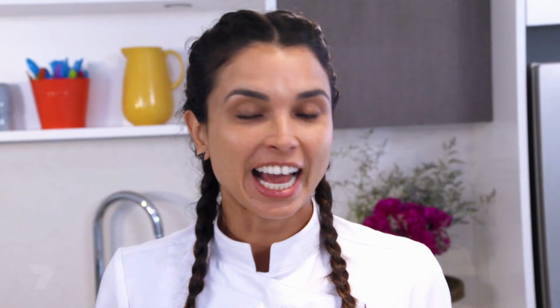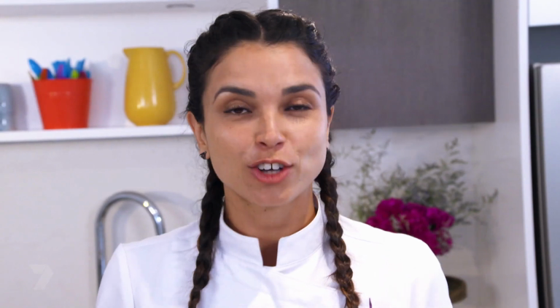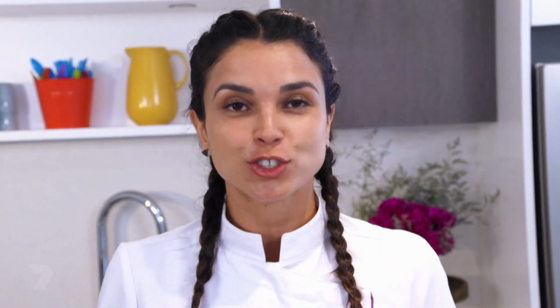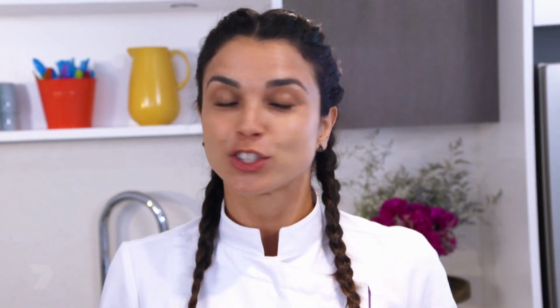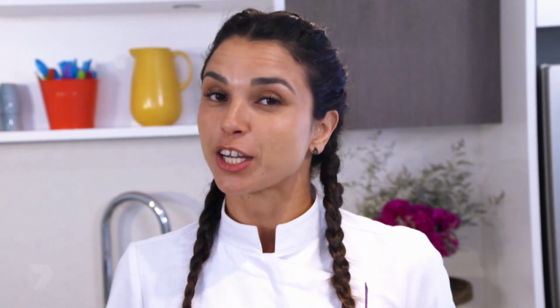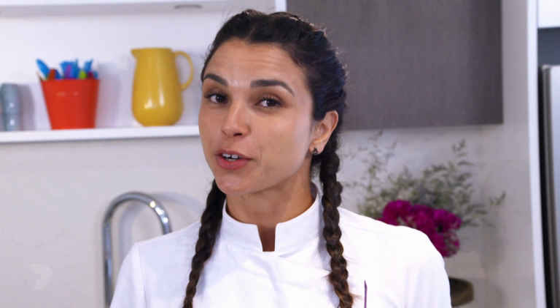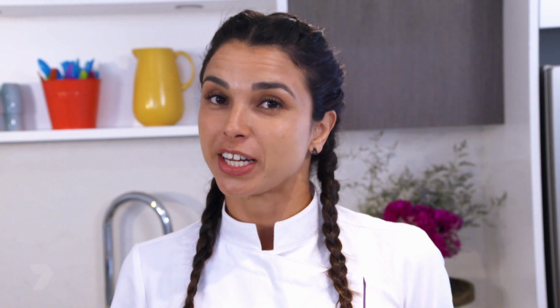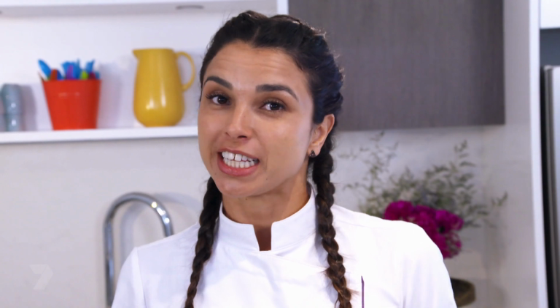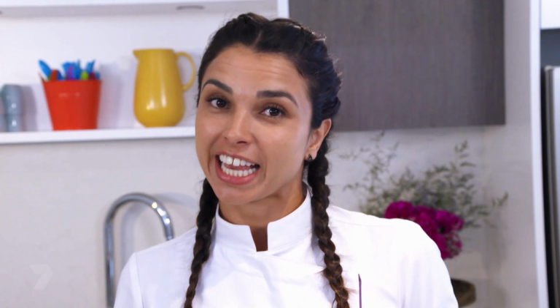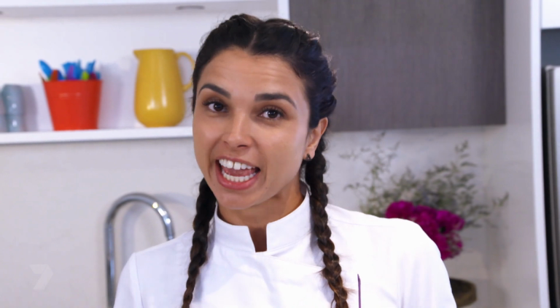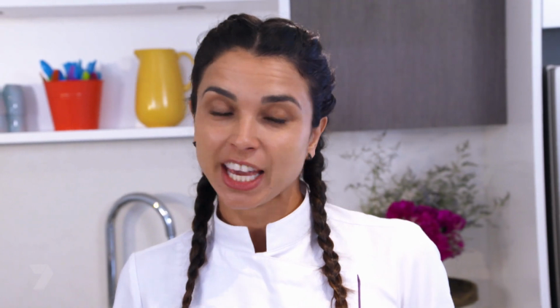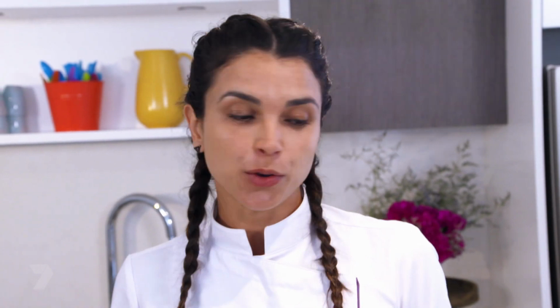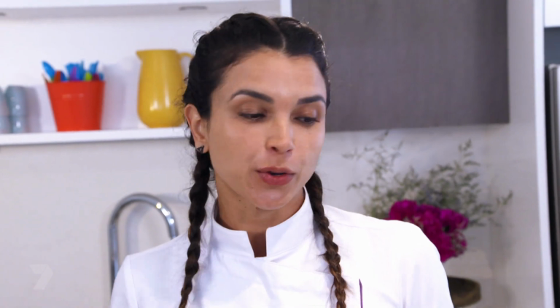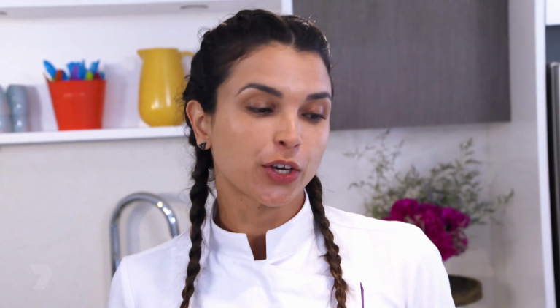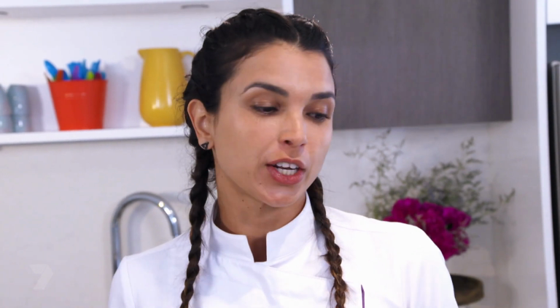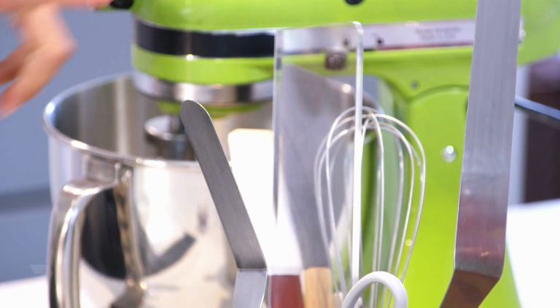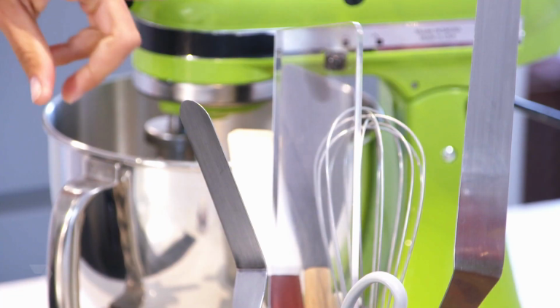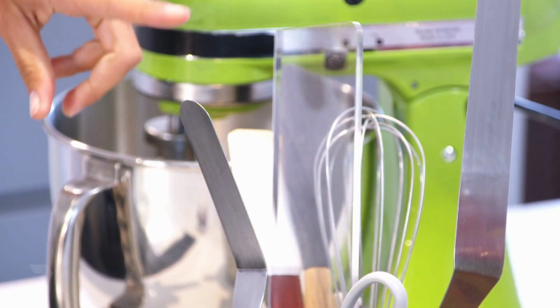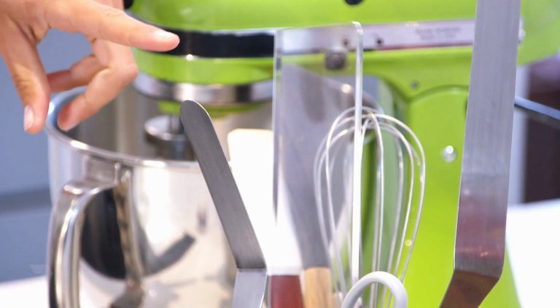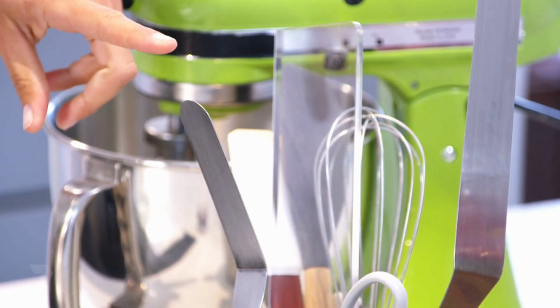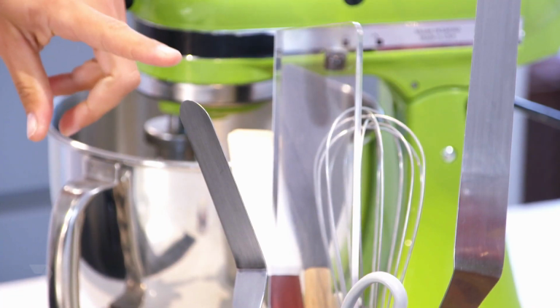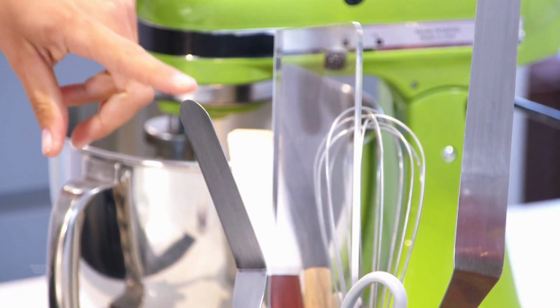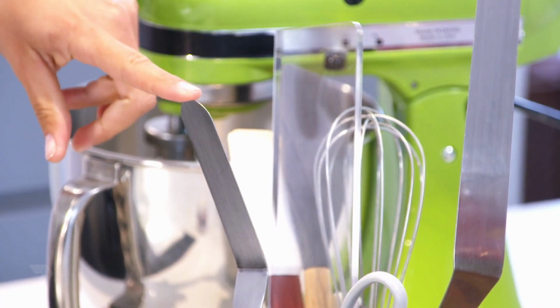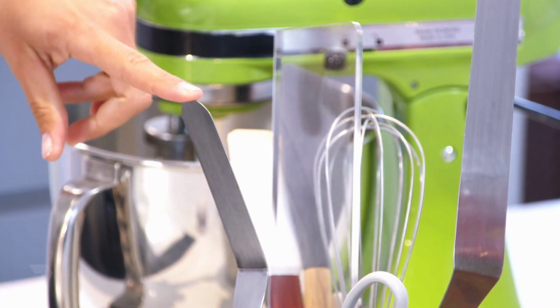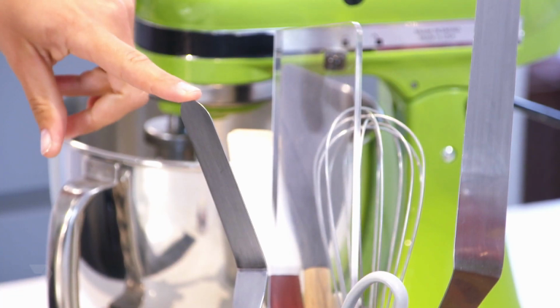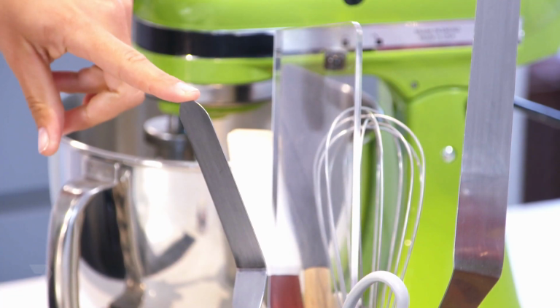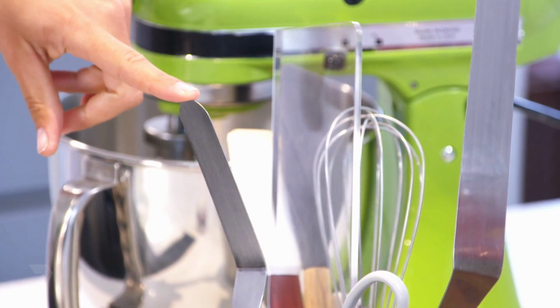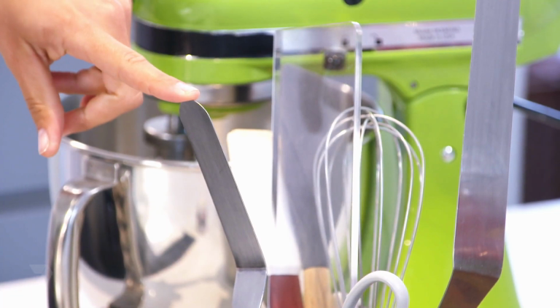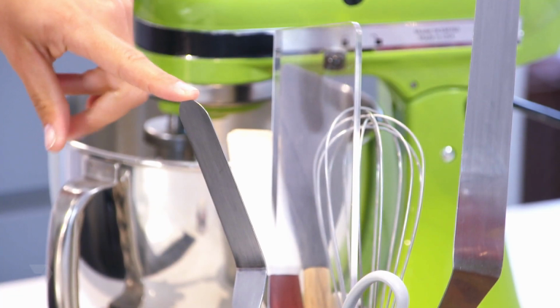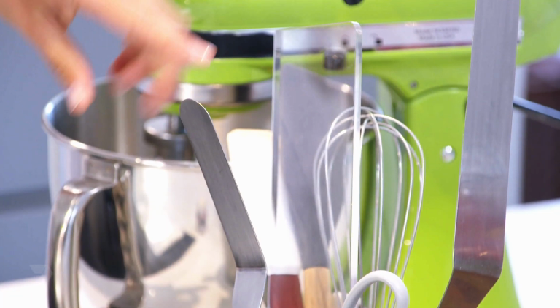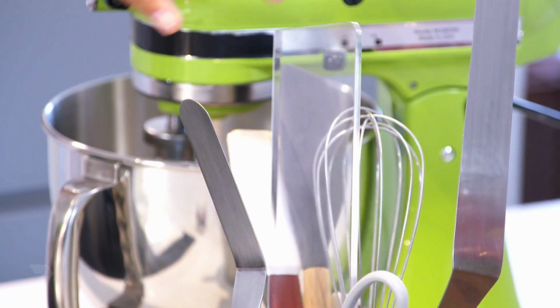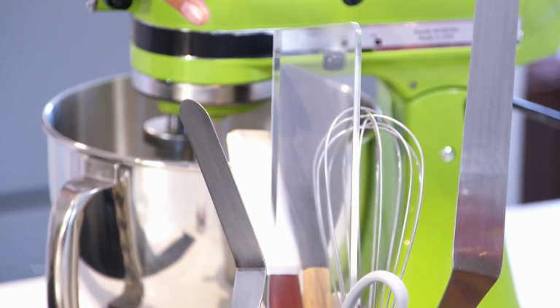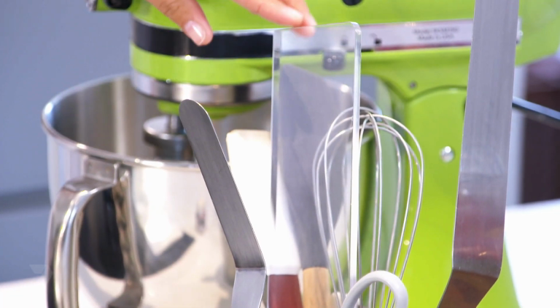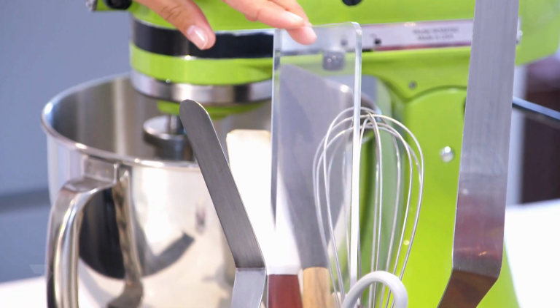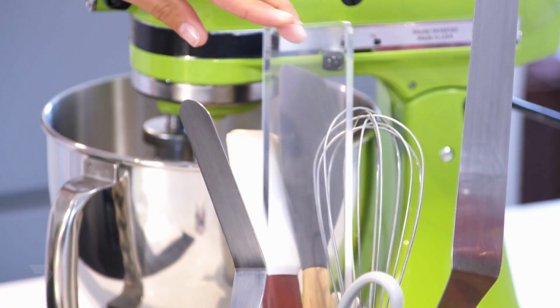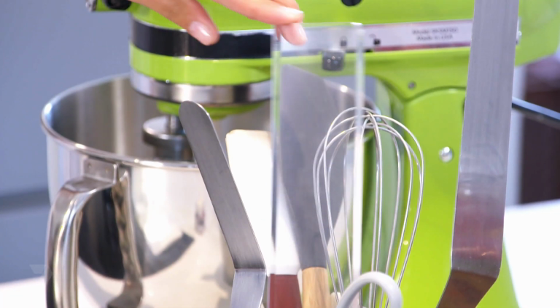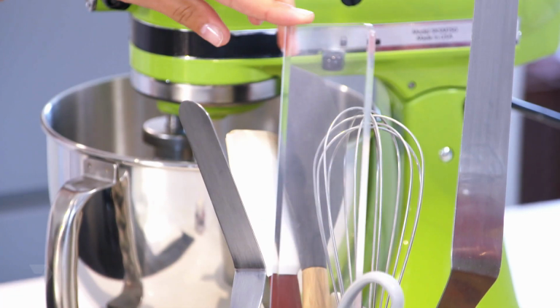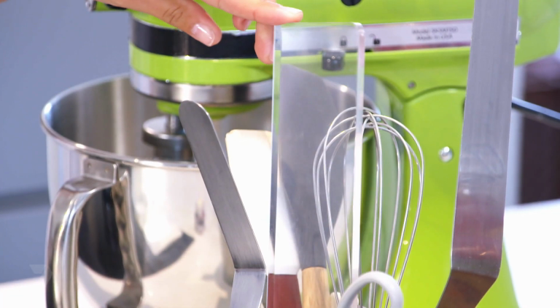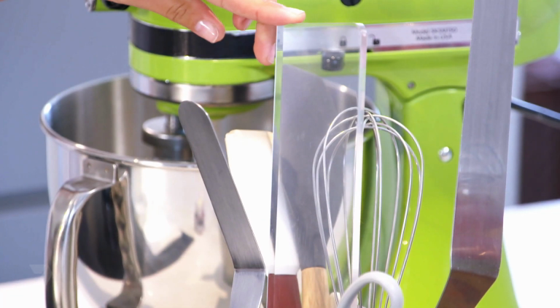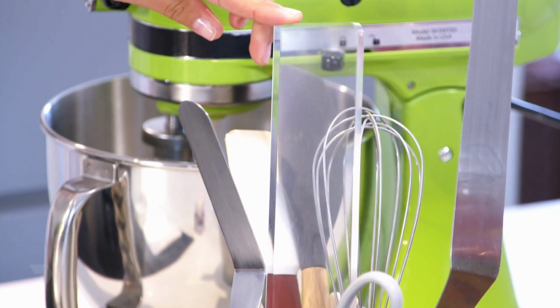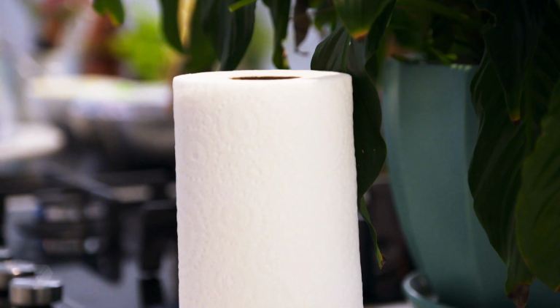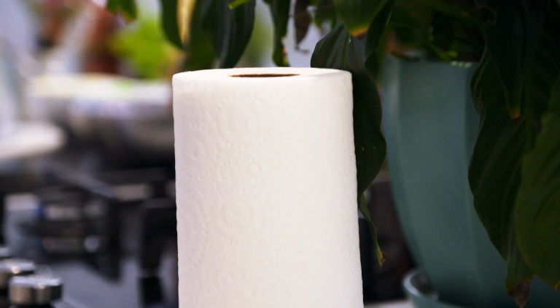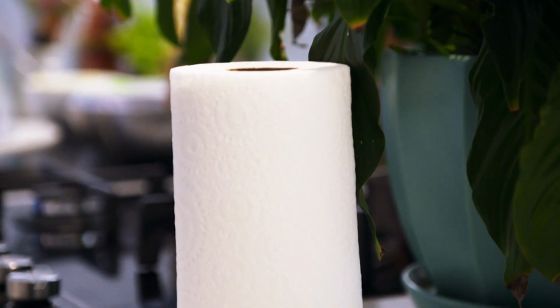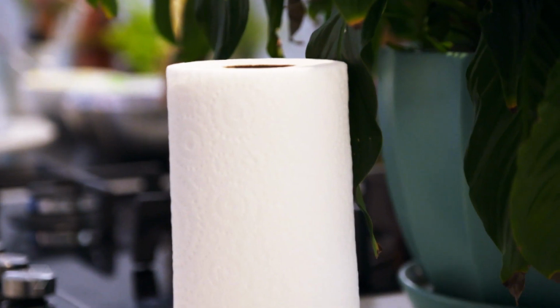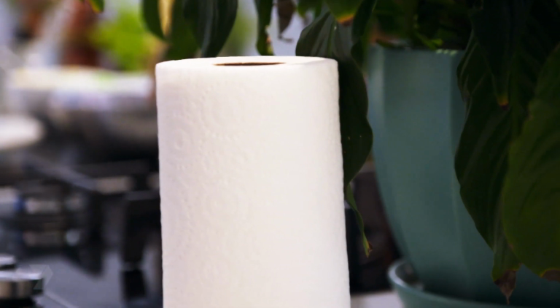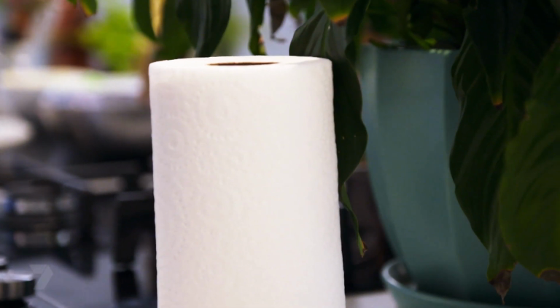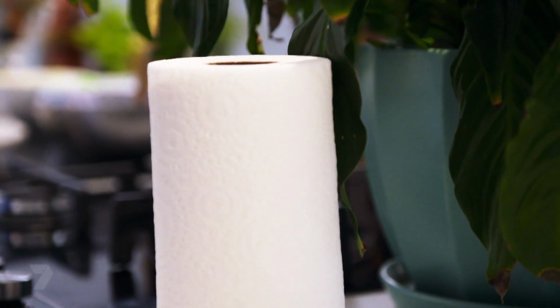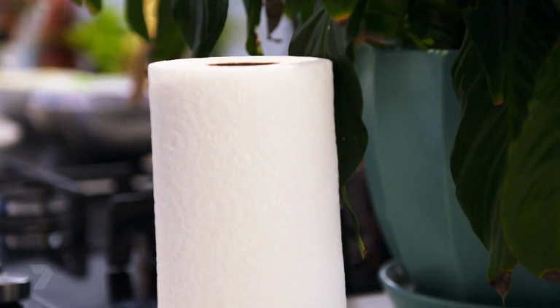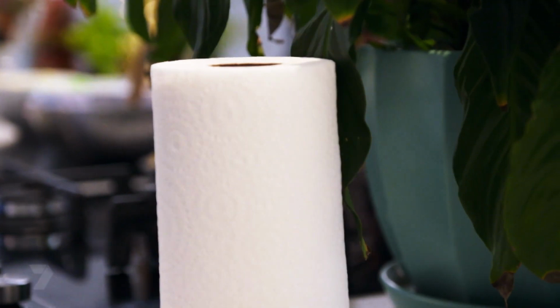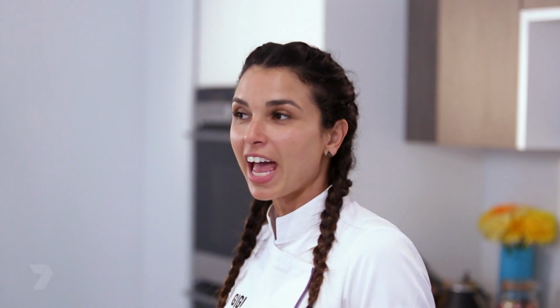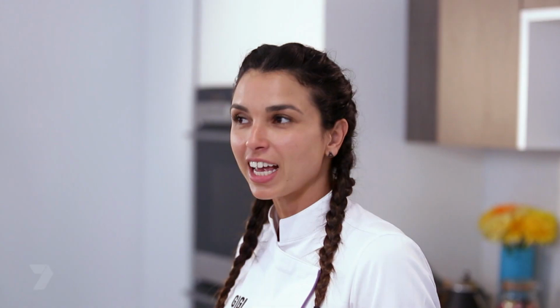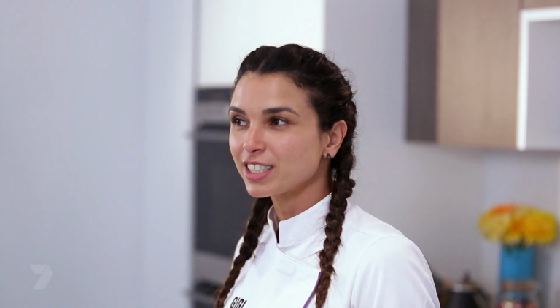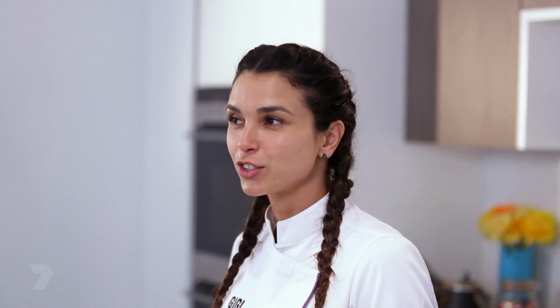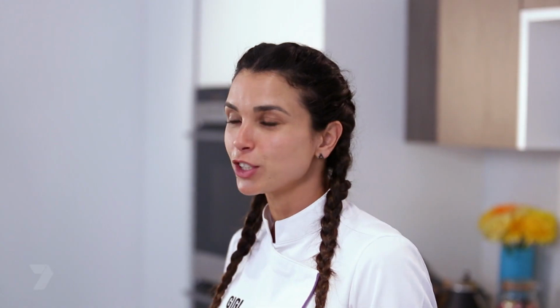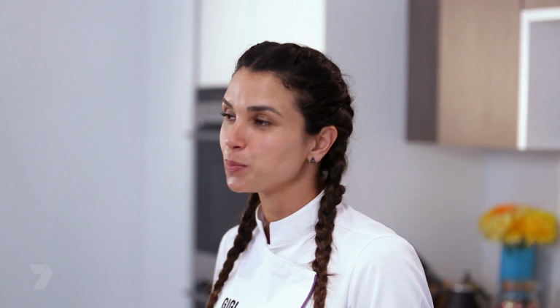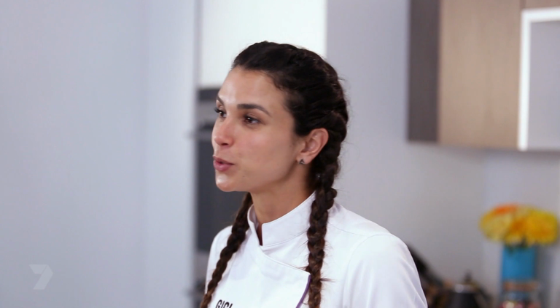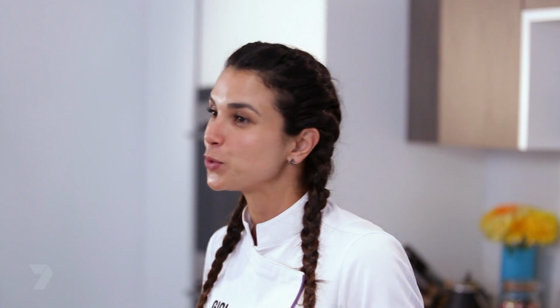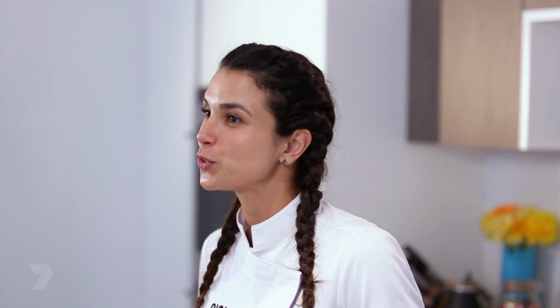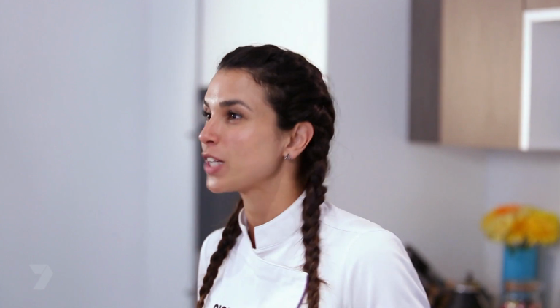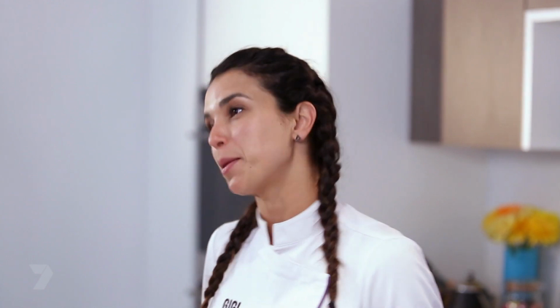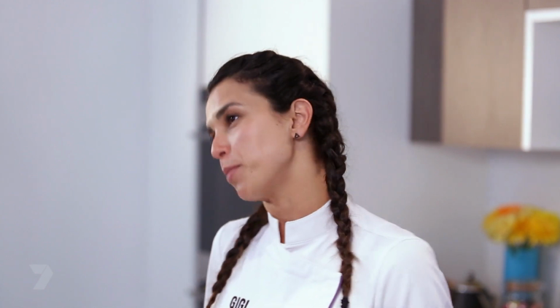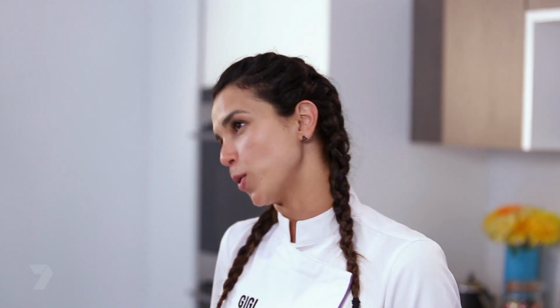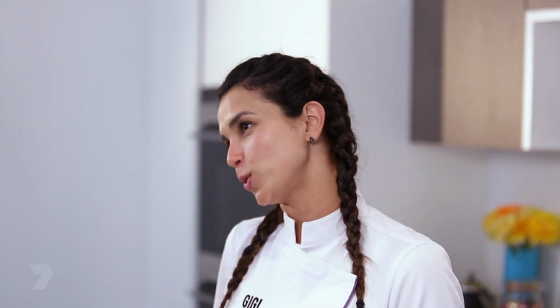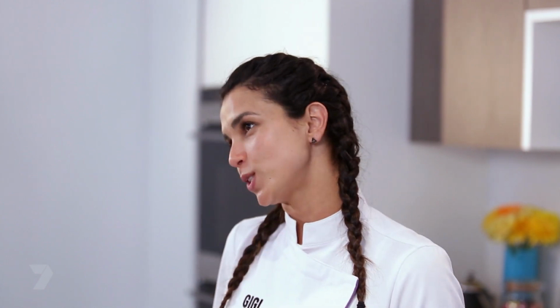To decorate the cake we're going to need a palette knife and a scraper, paper towel, and extra spoons and bowls.